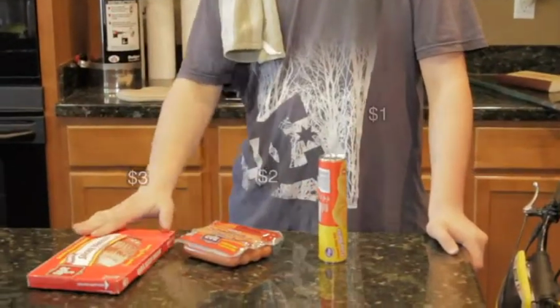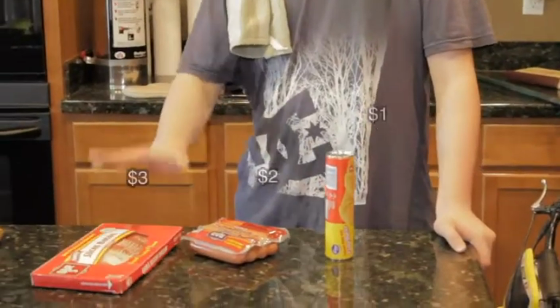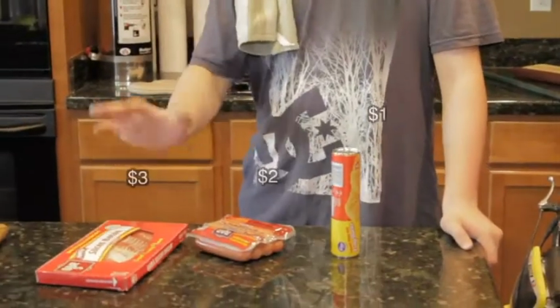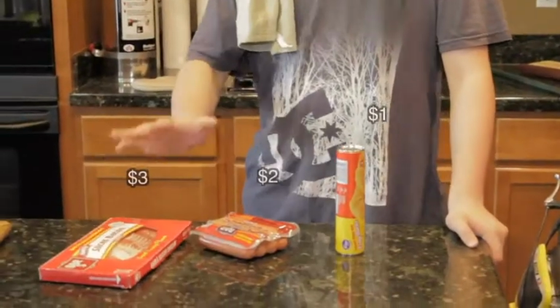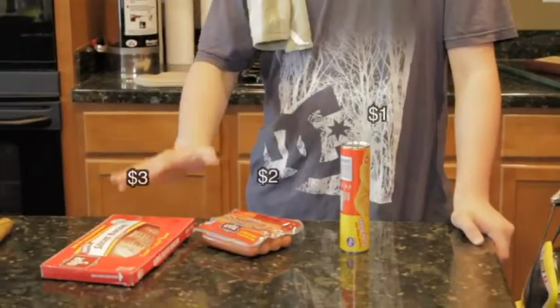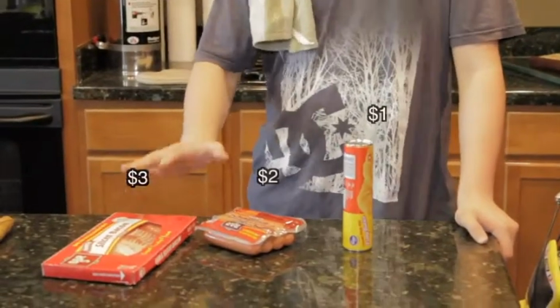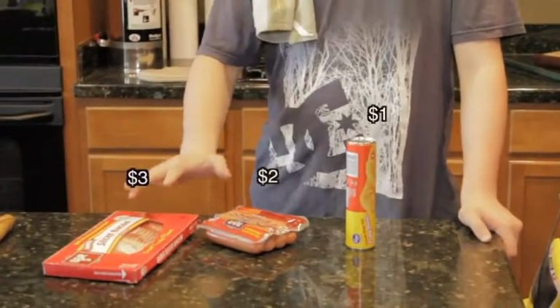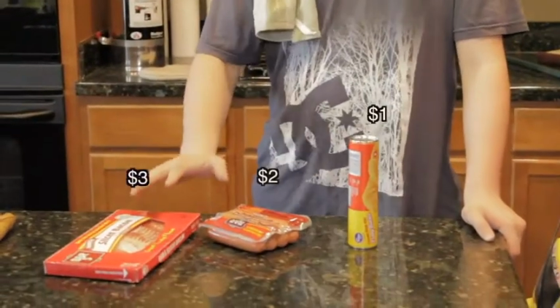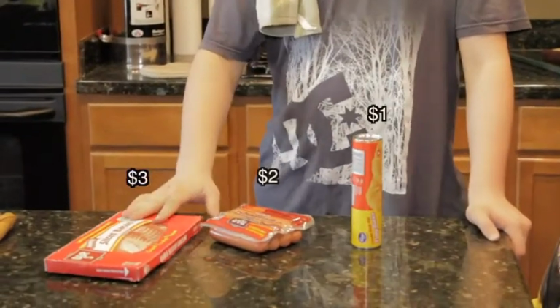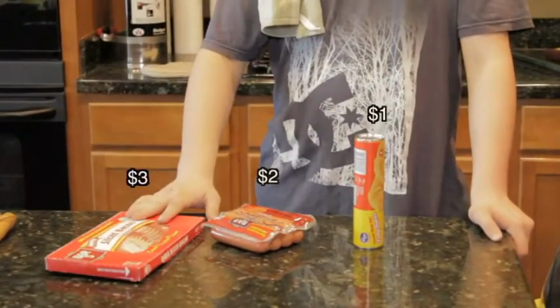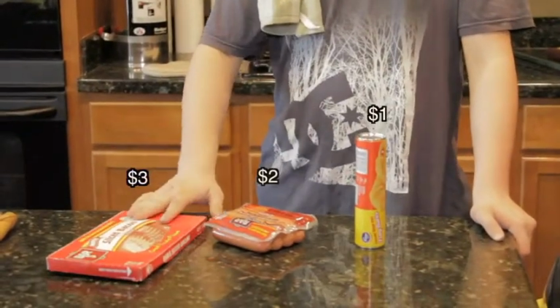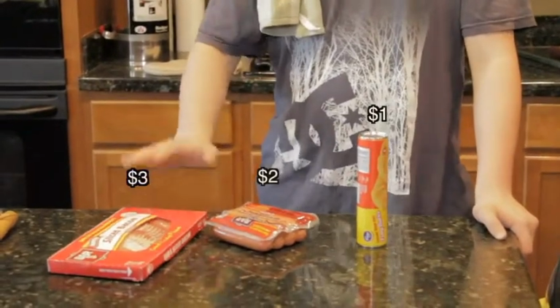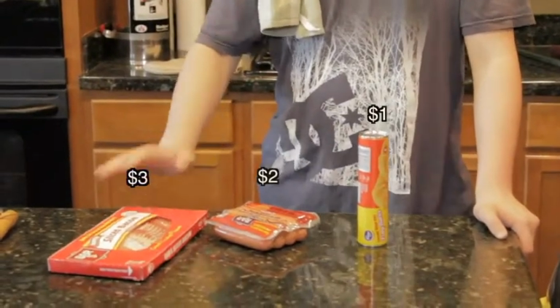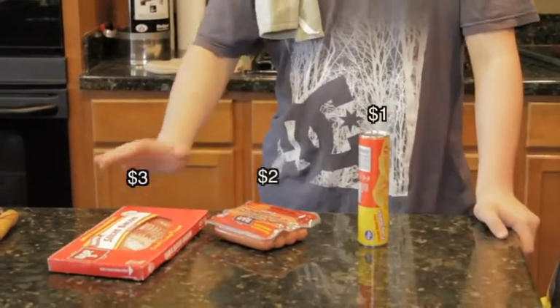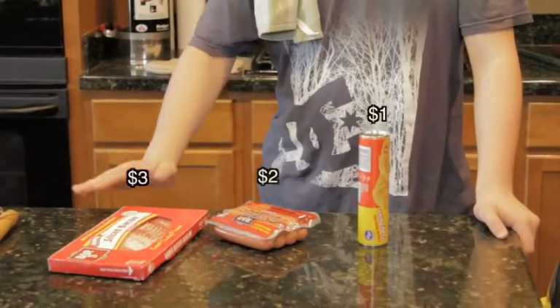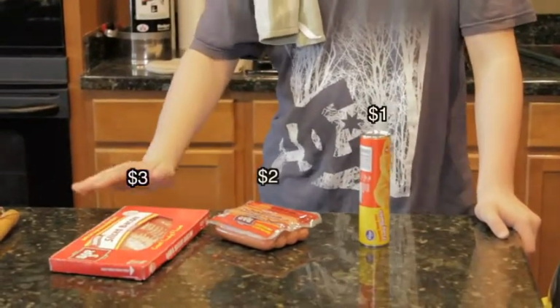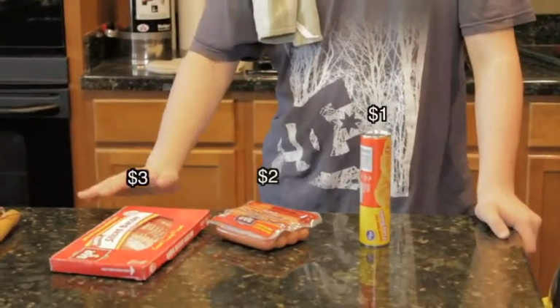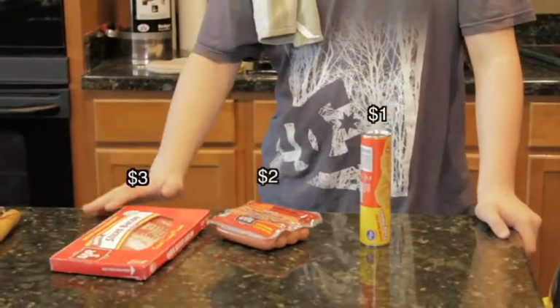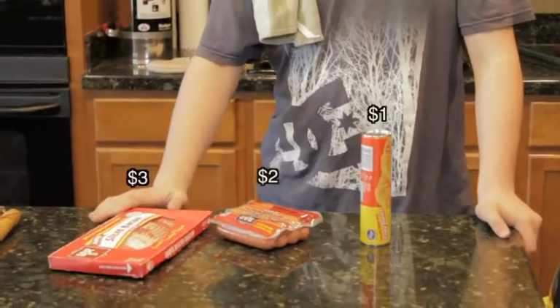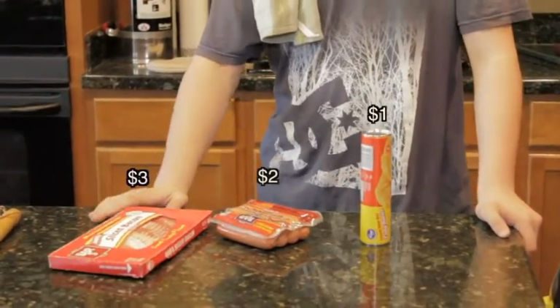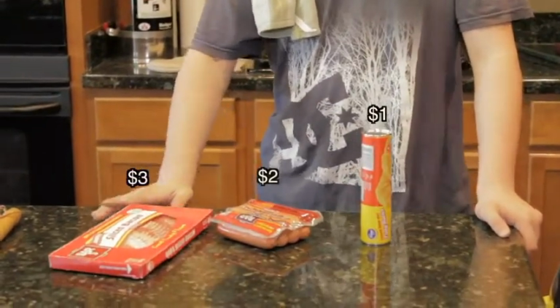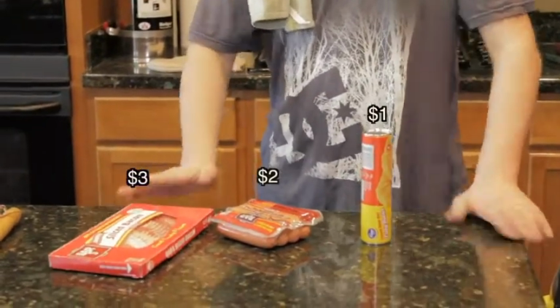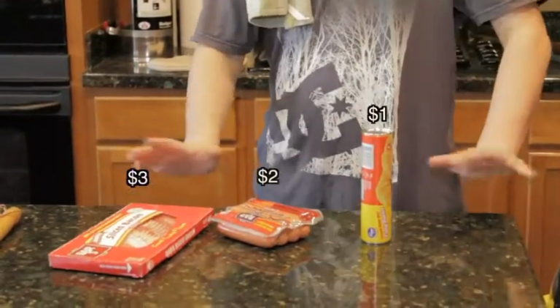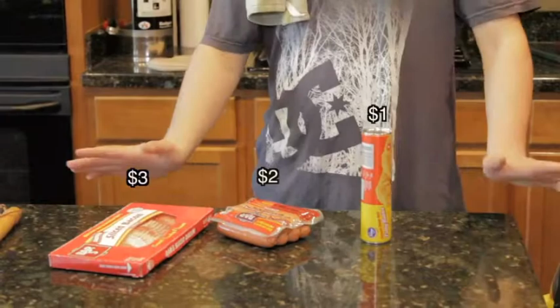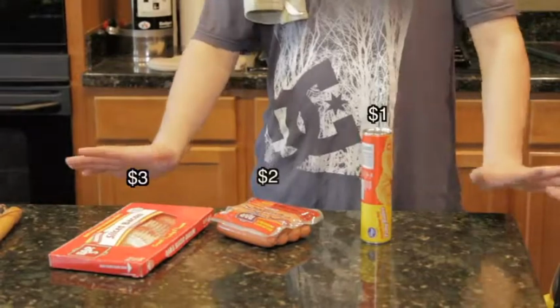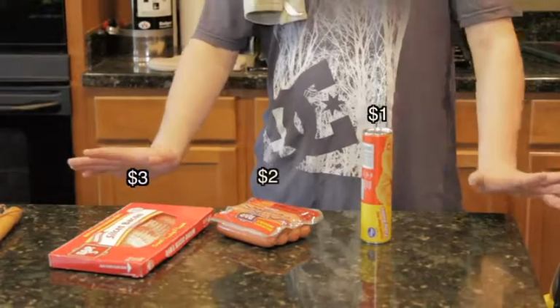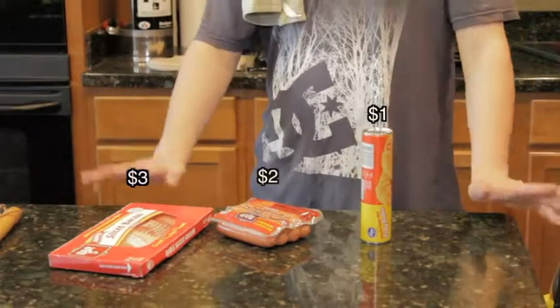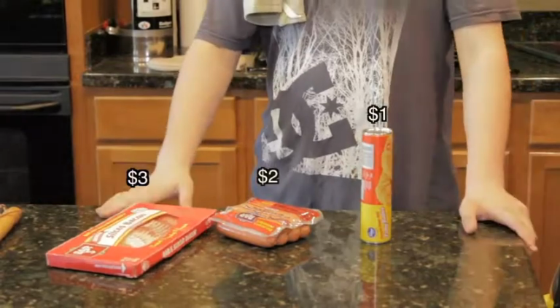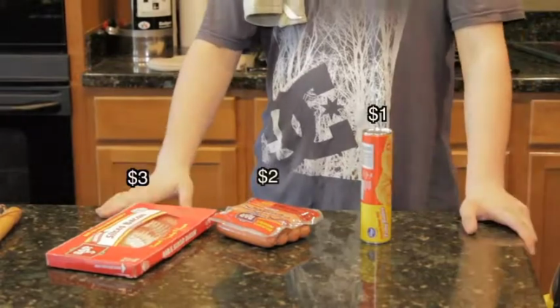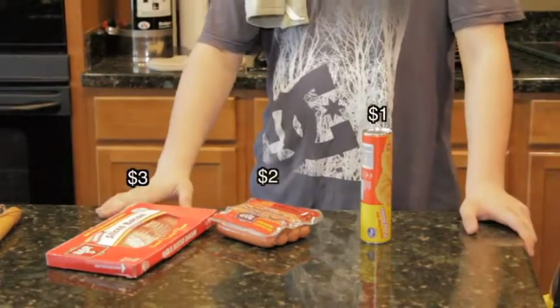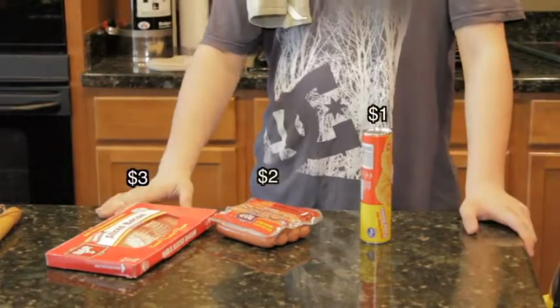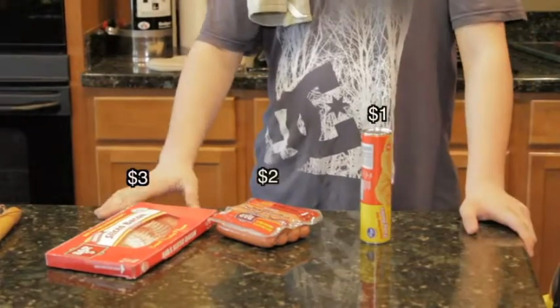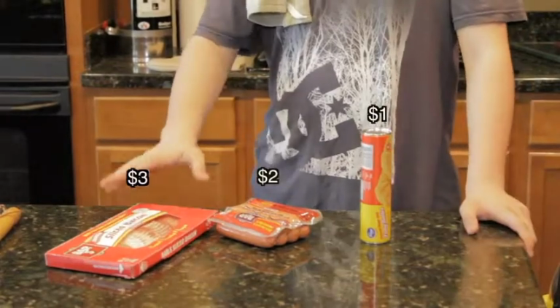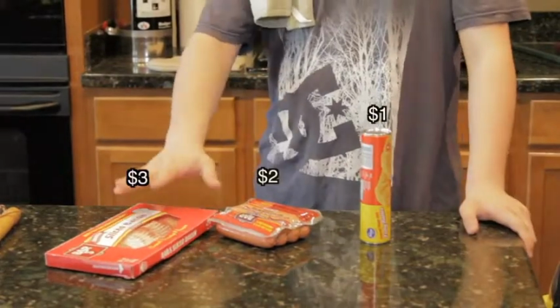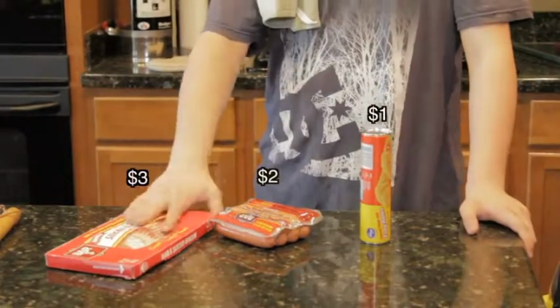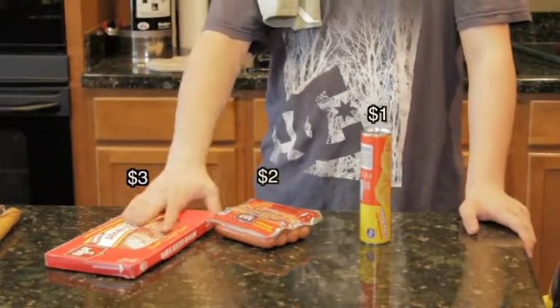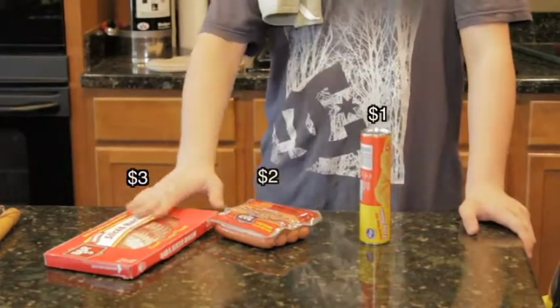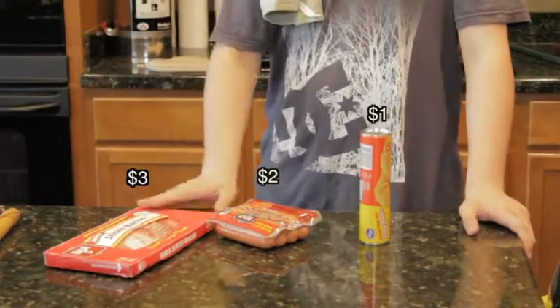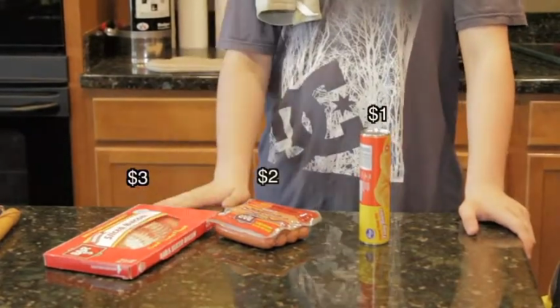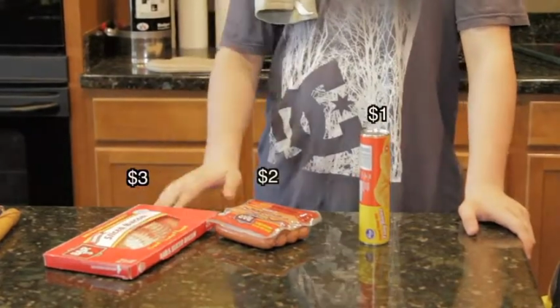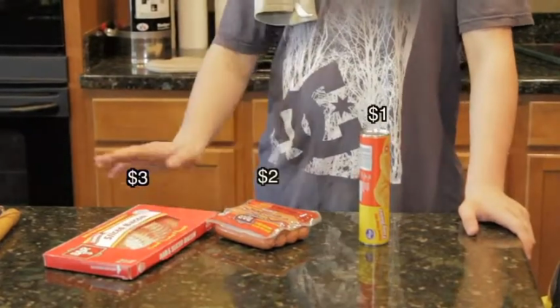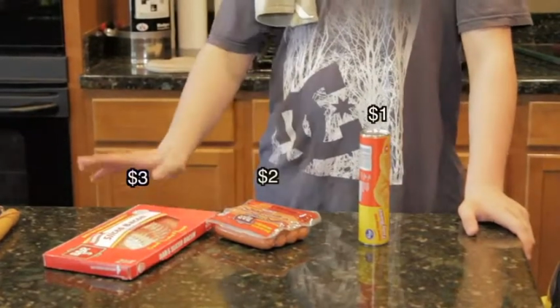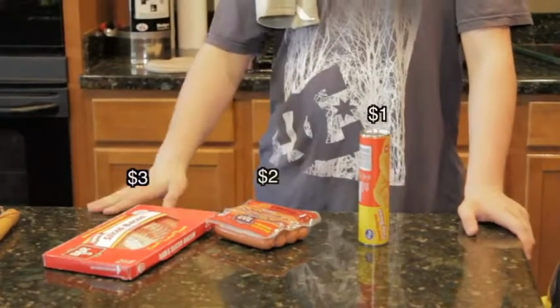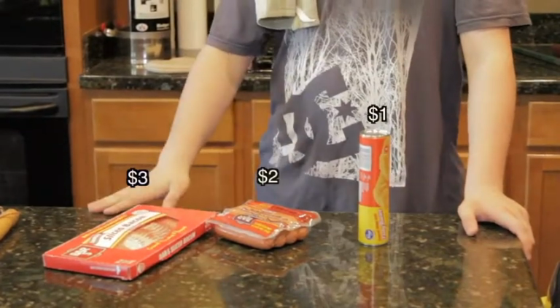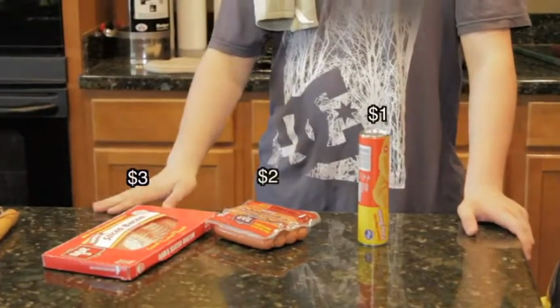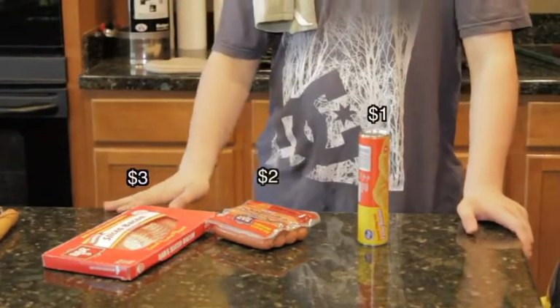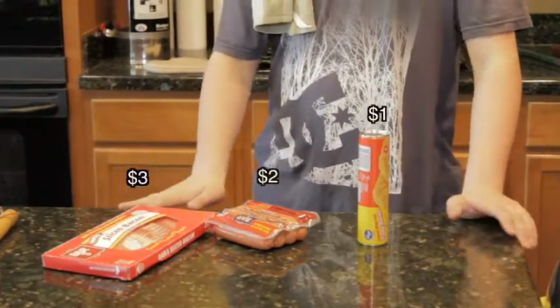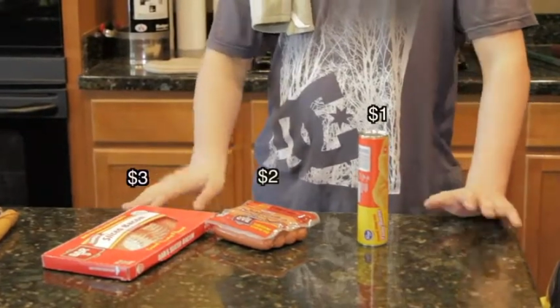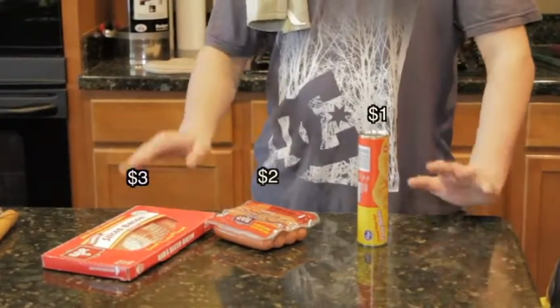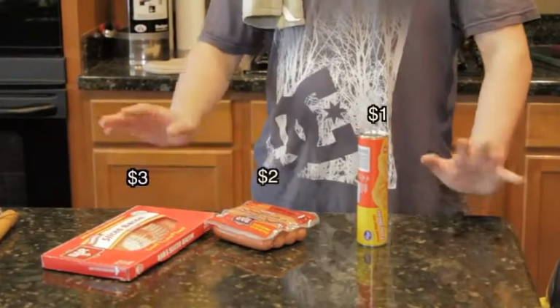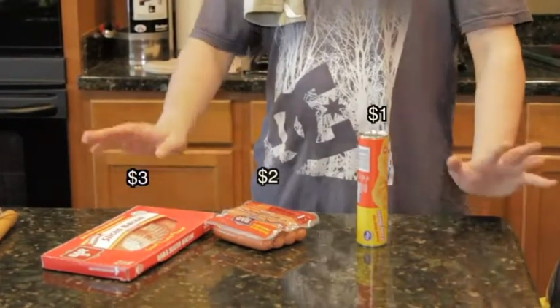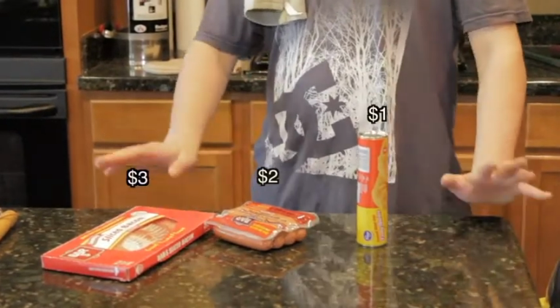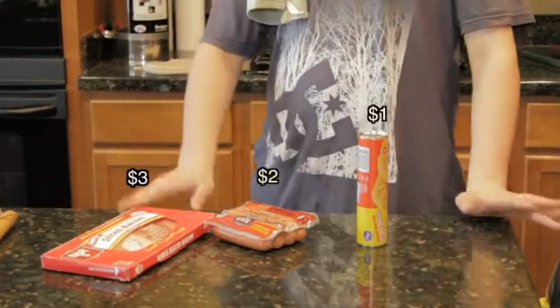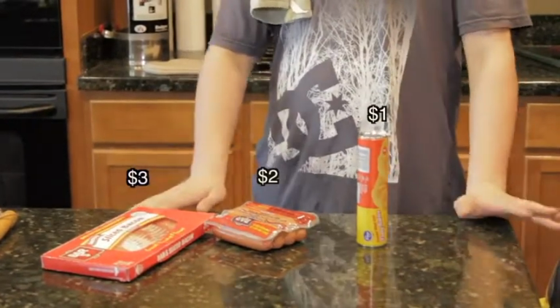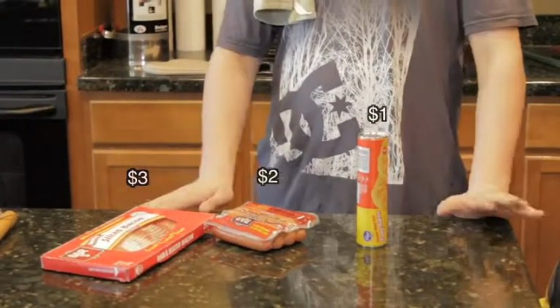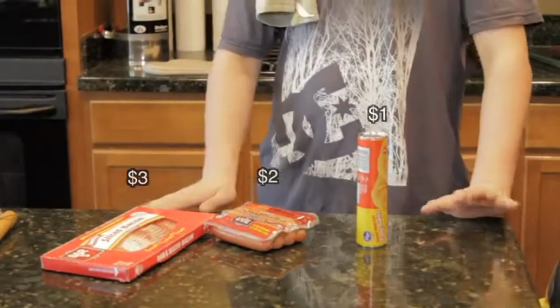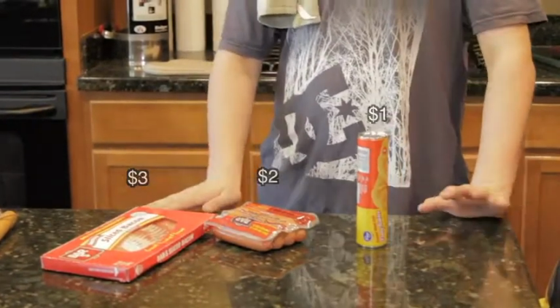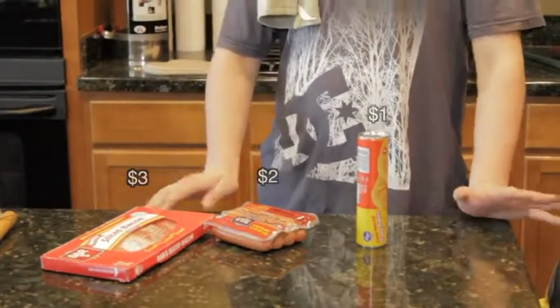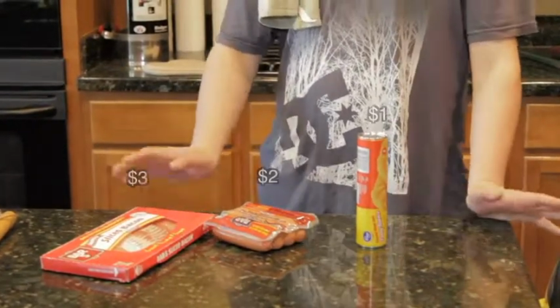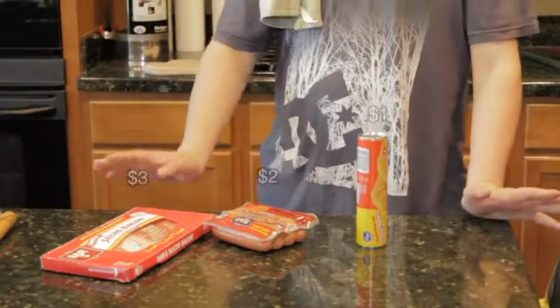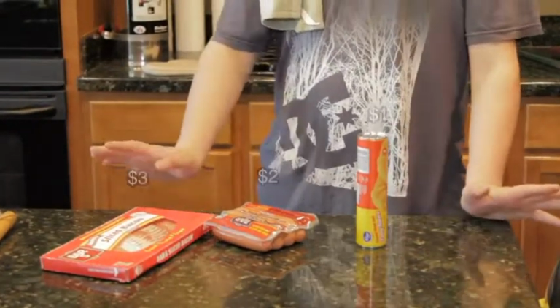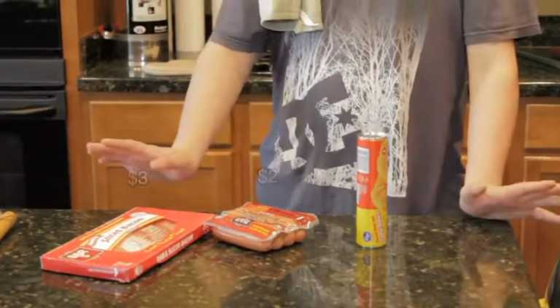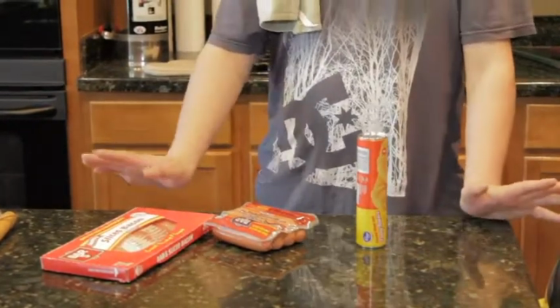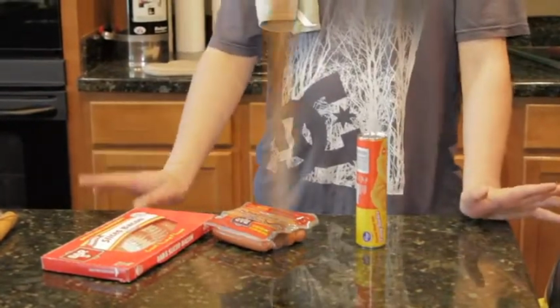This meal will cost you about $6. Easy to do, only going to take you about 20, maybe 15 minutes.